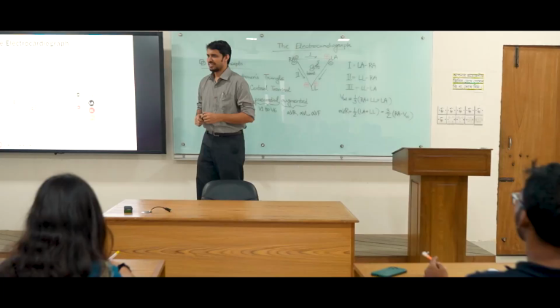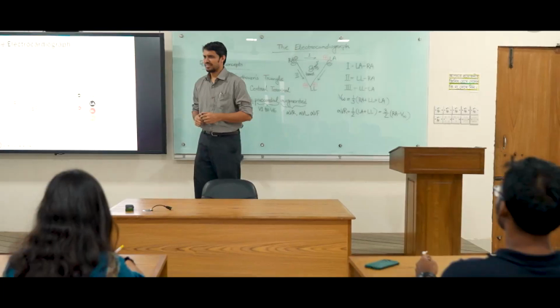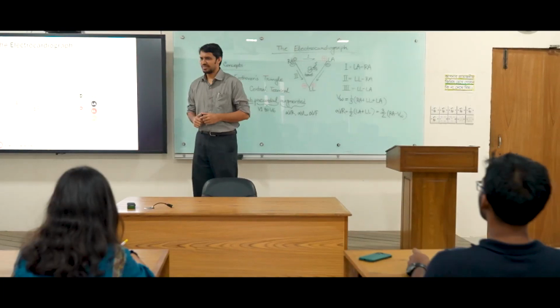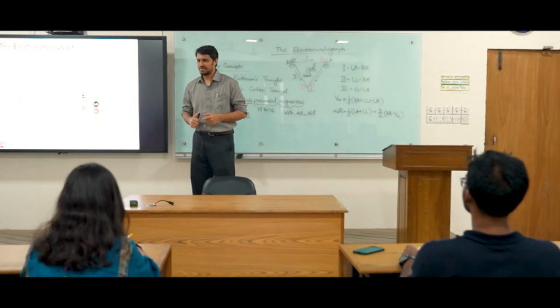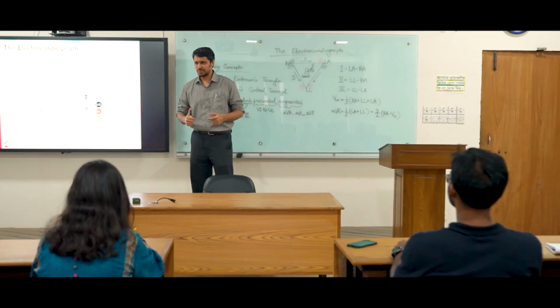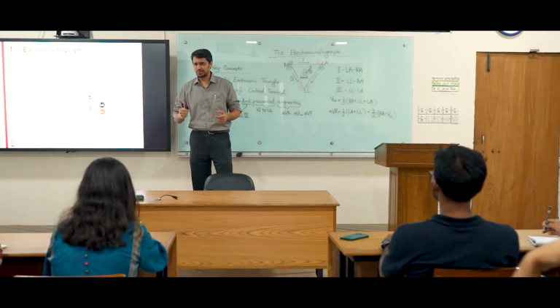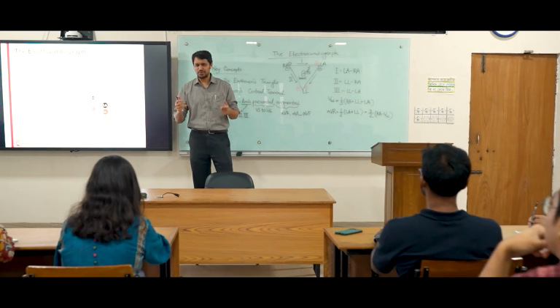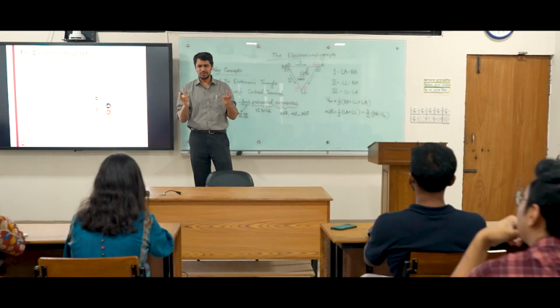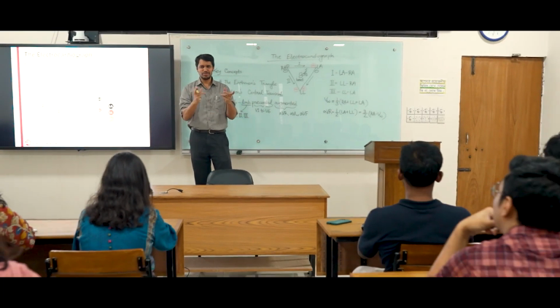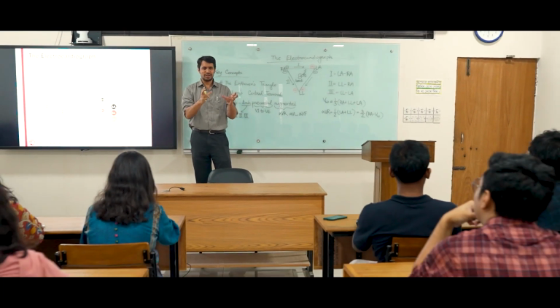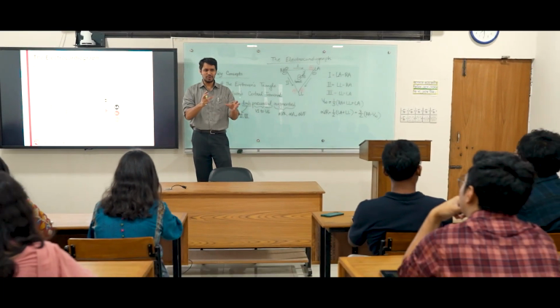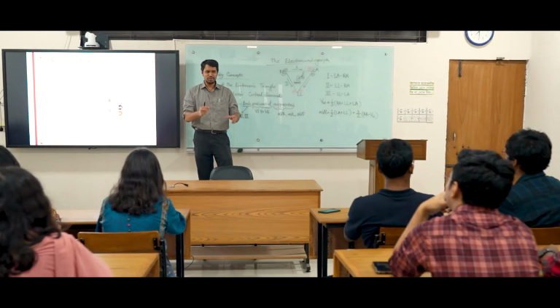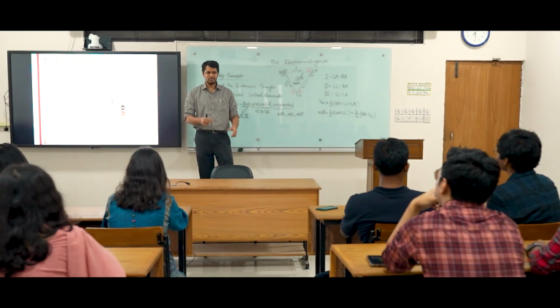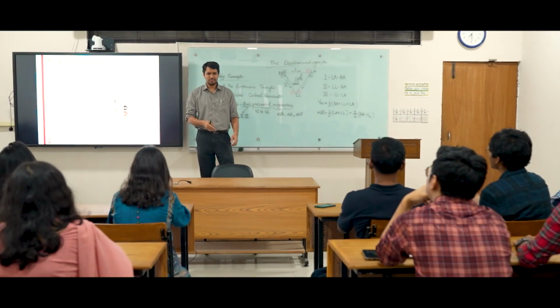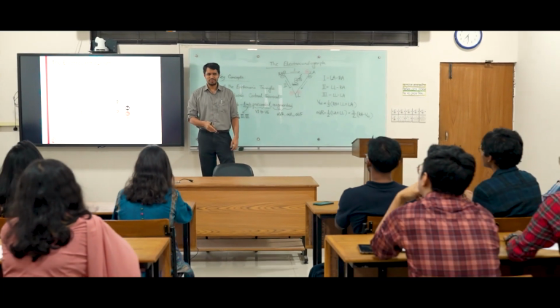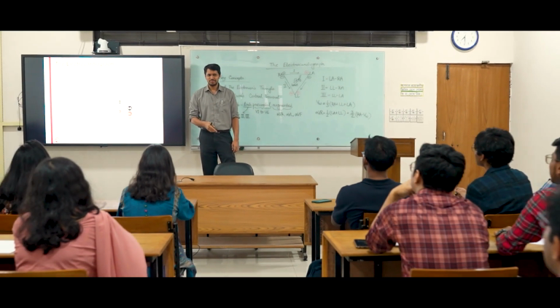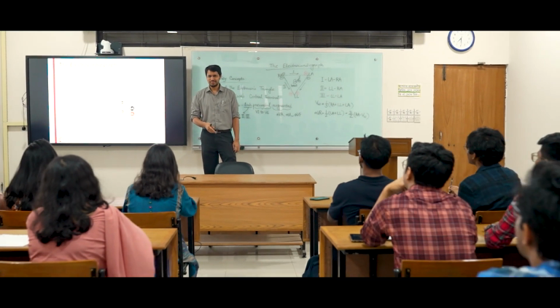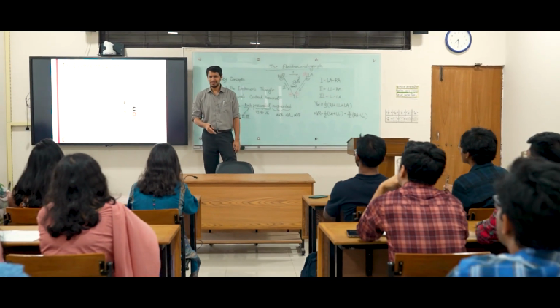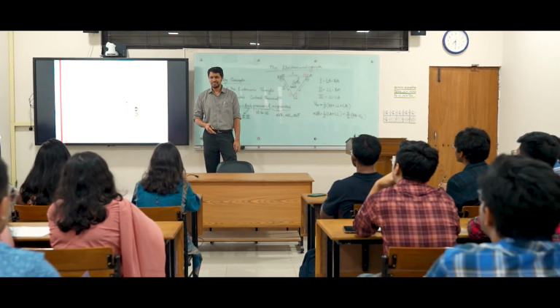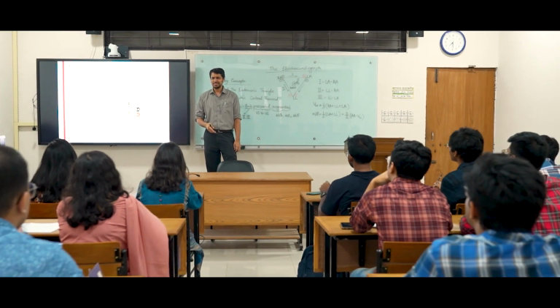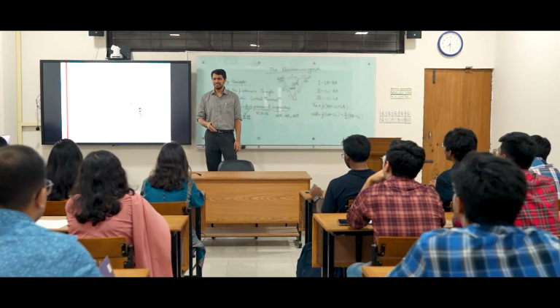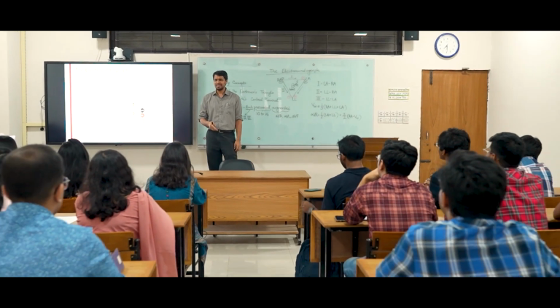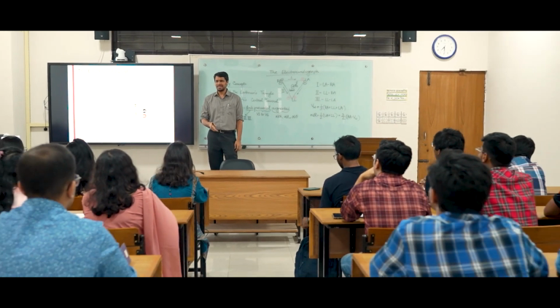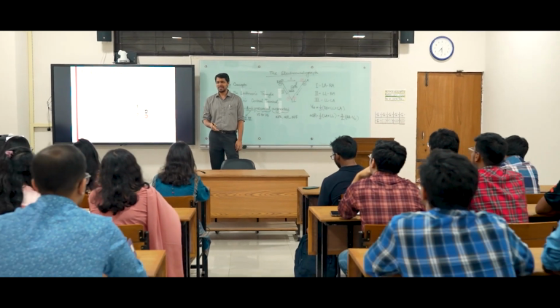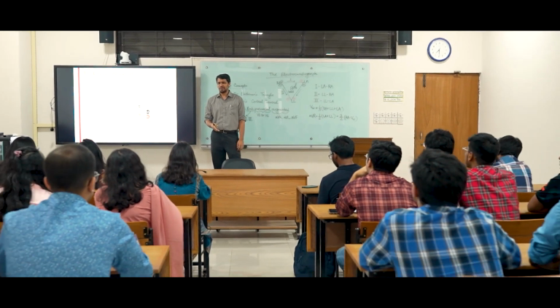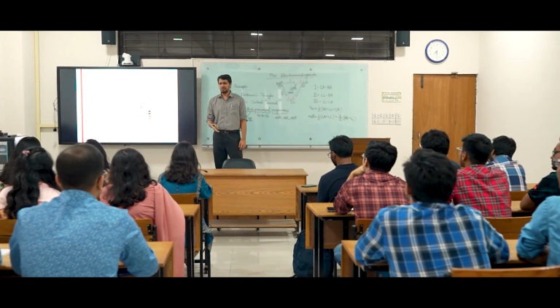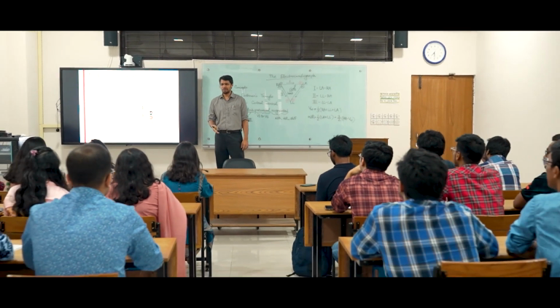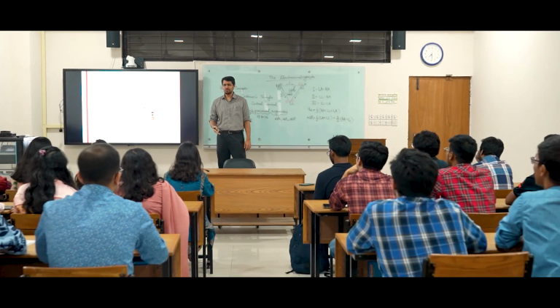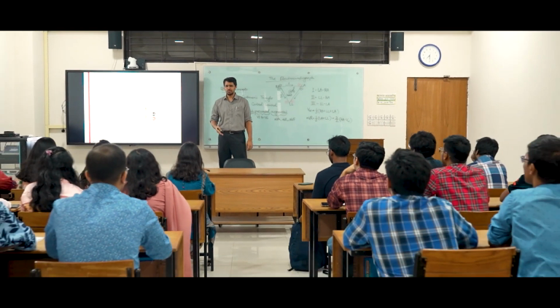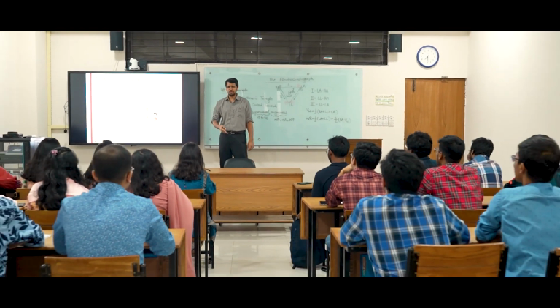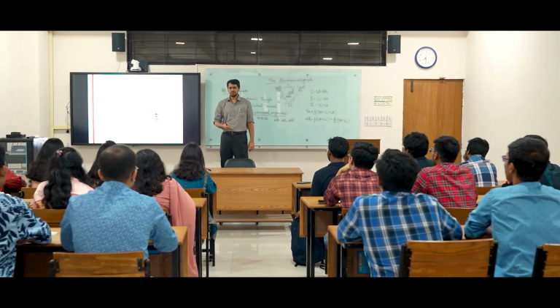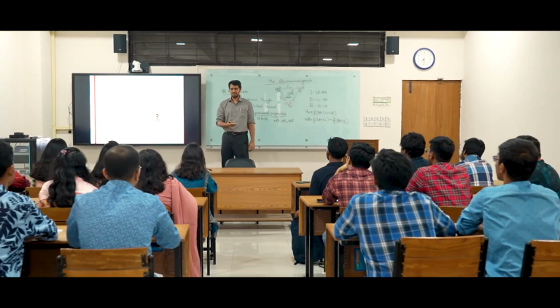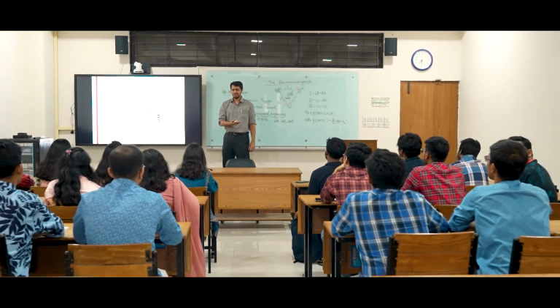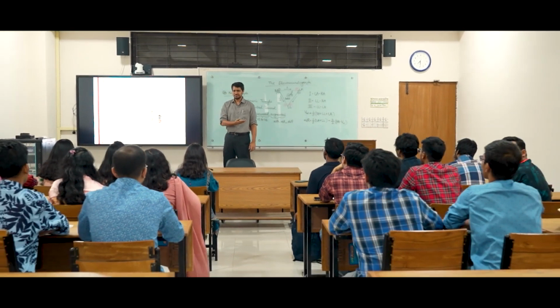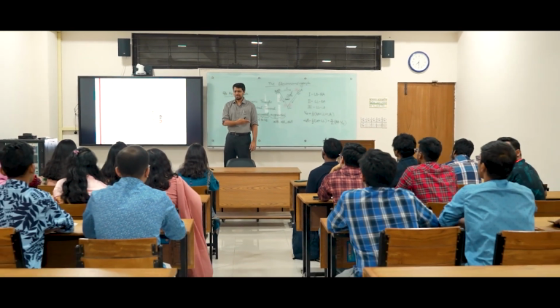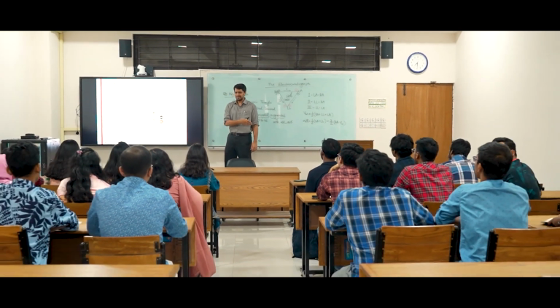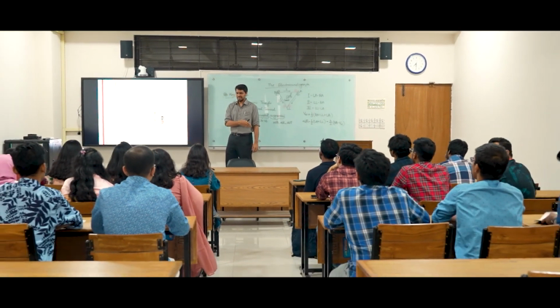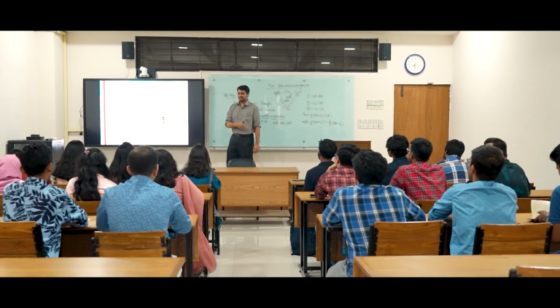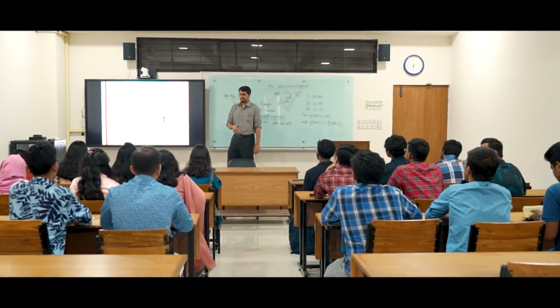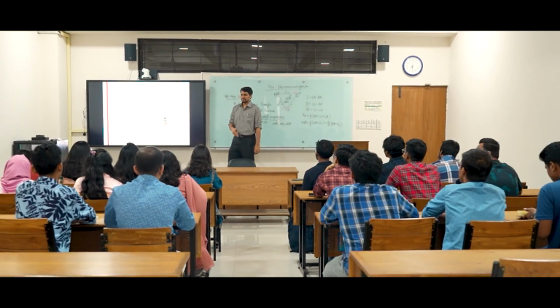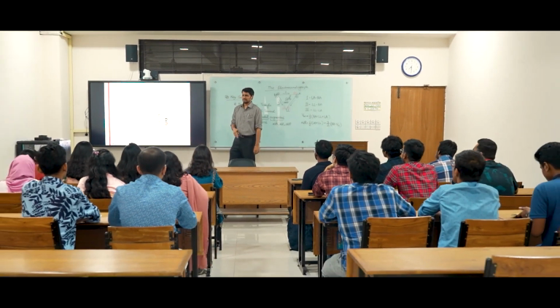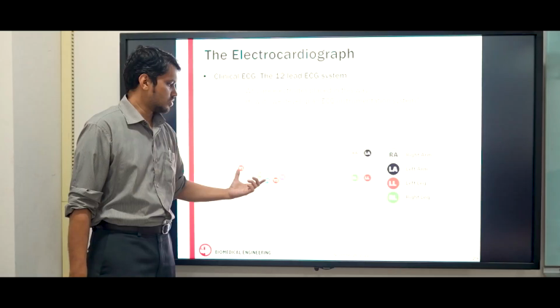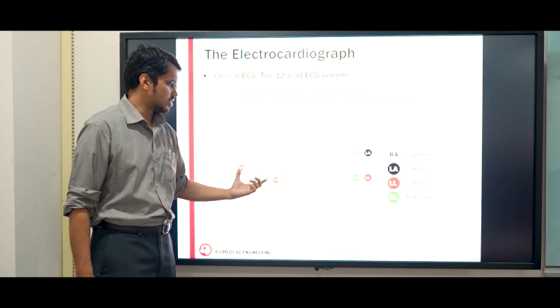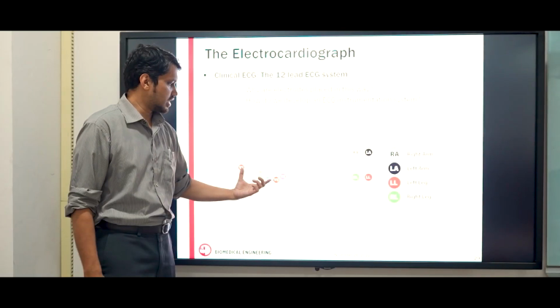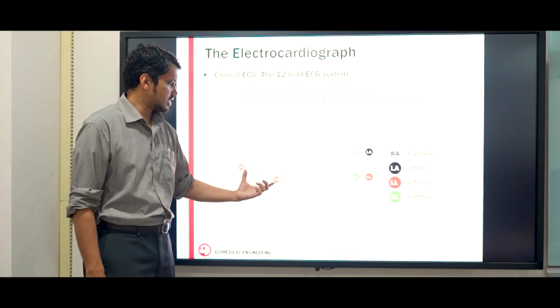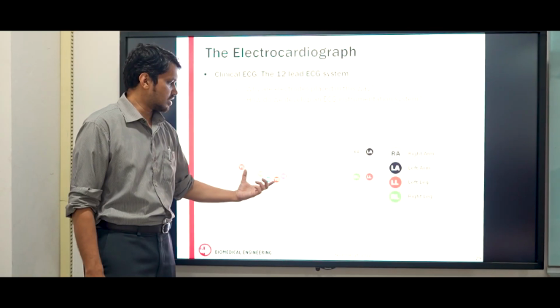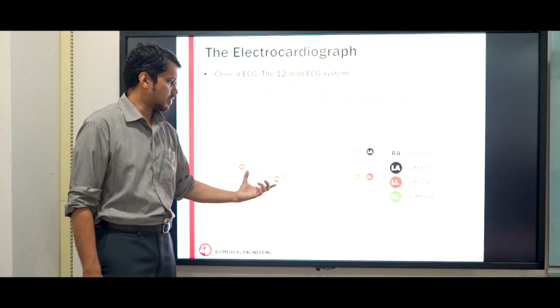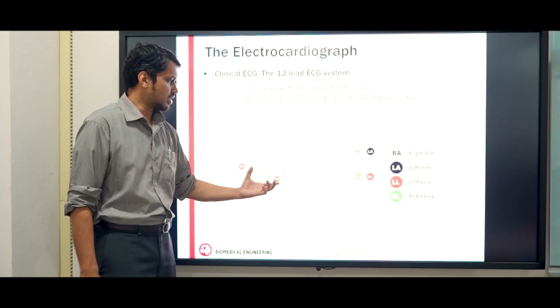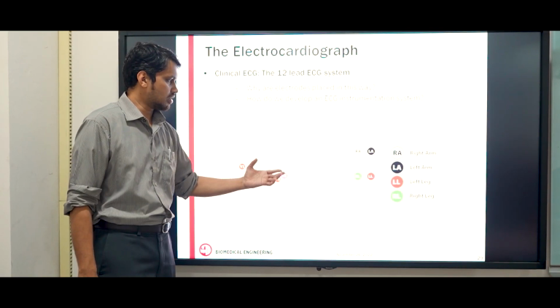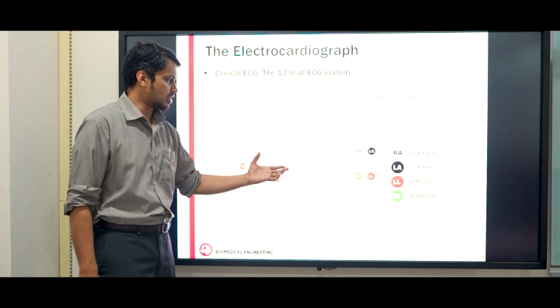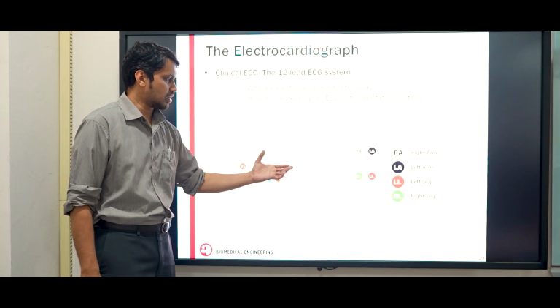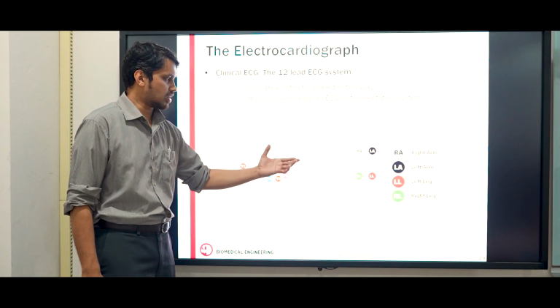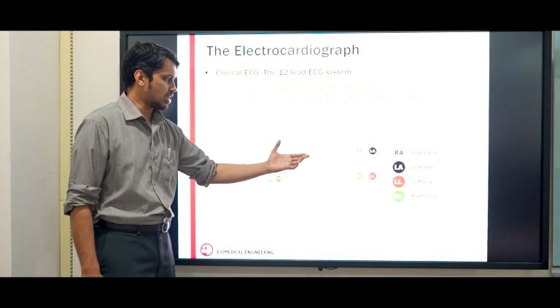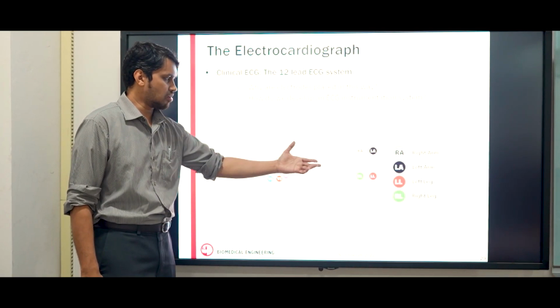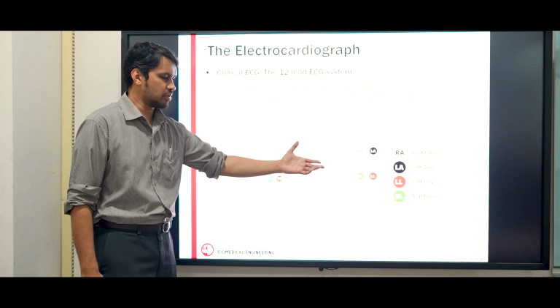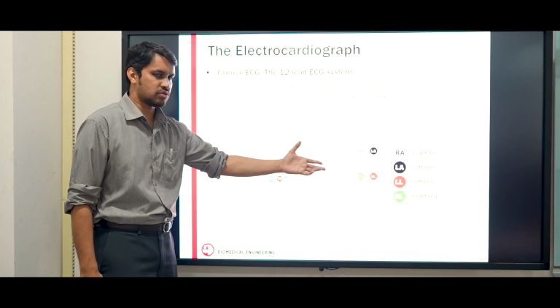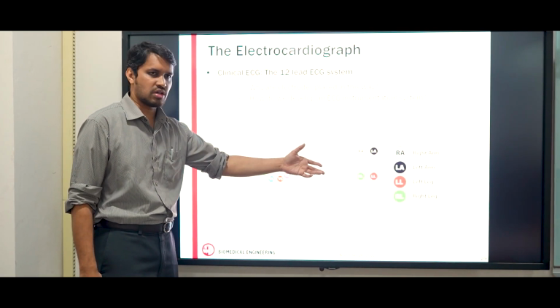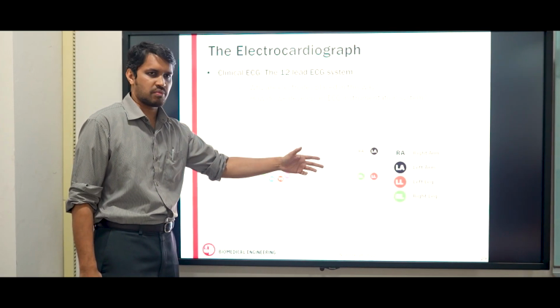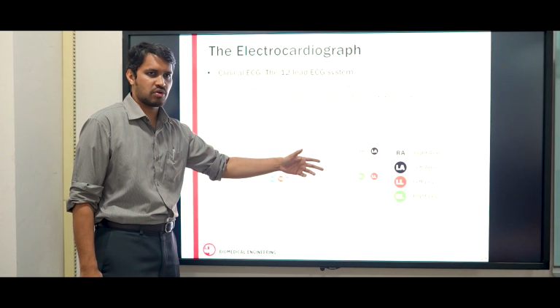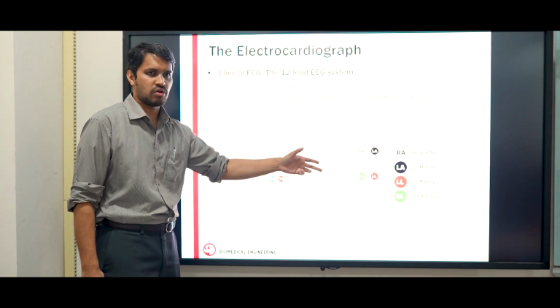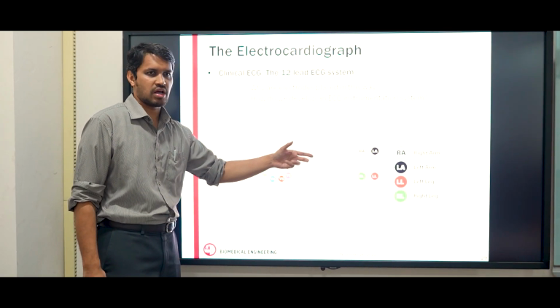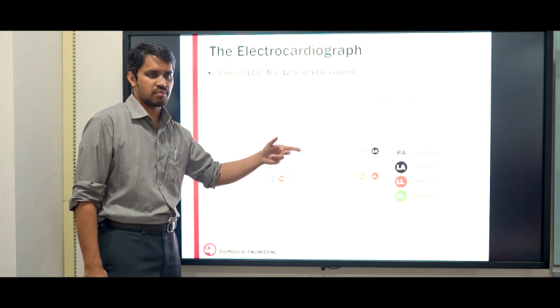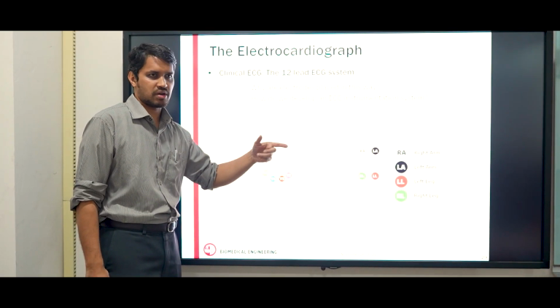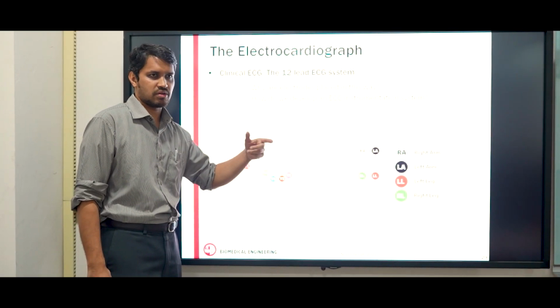BUET BME has well-curated smart classrooms with digital boards and multimedia projectors.